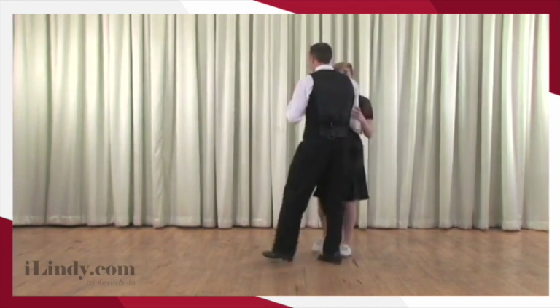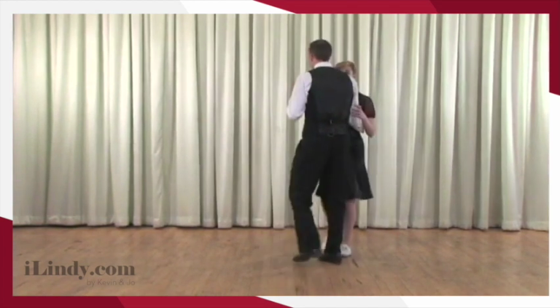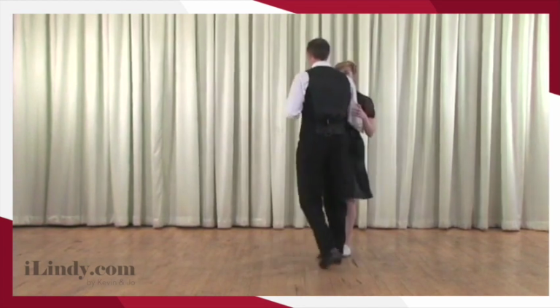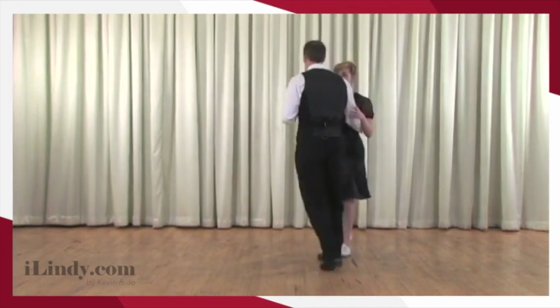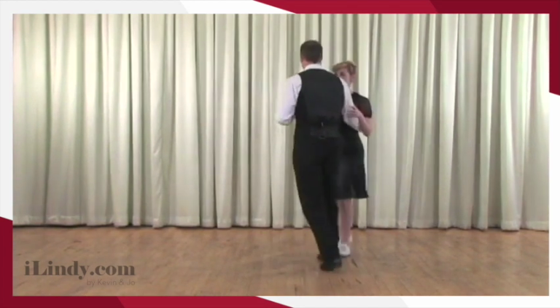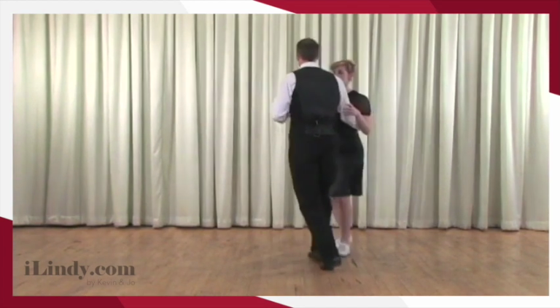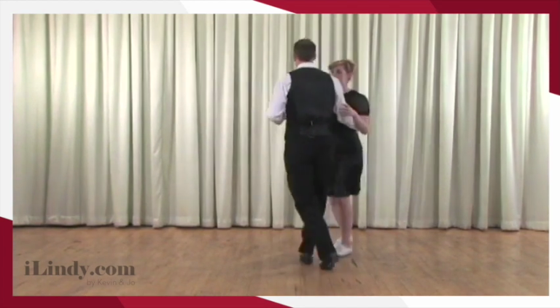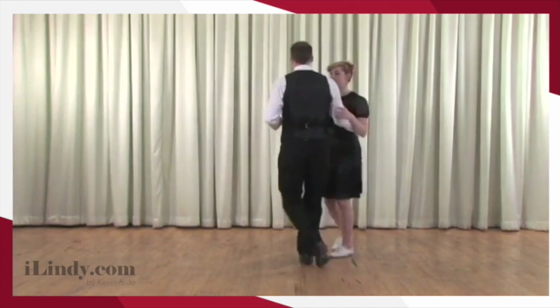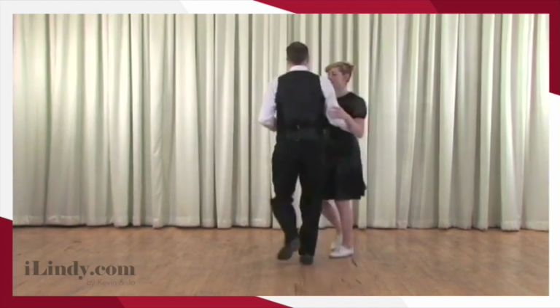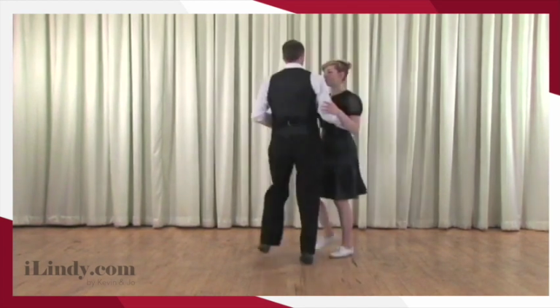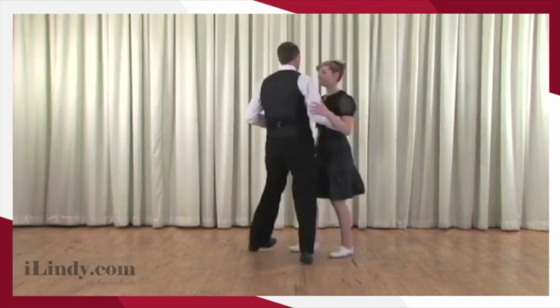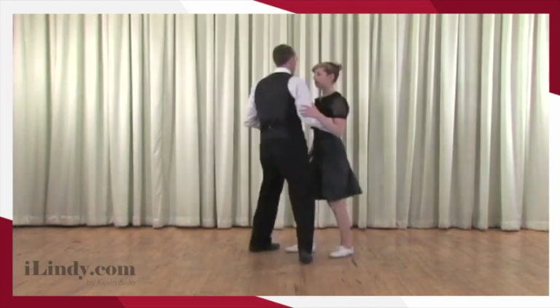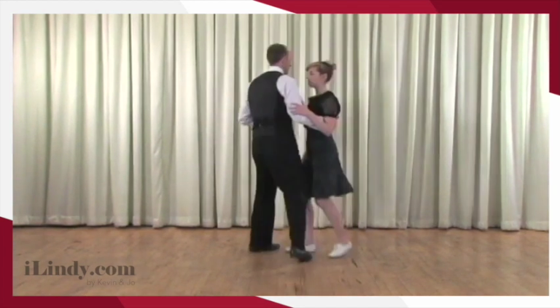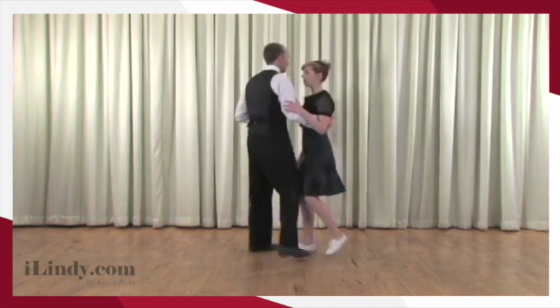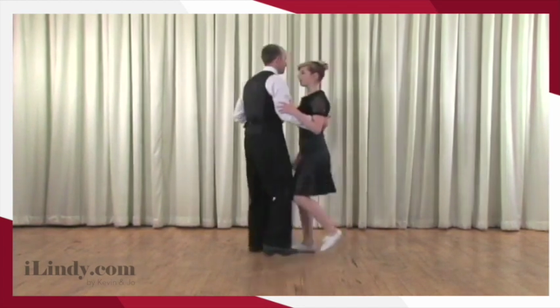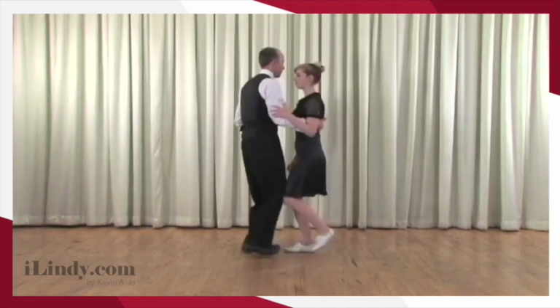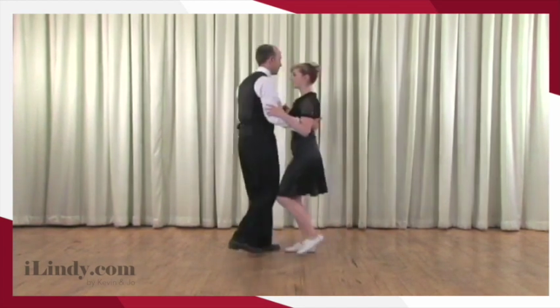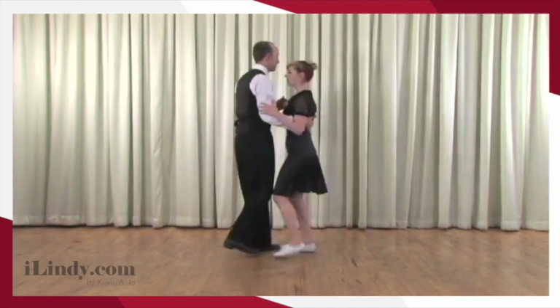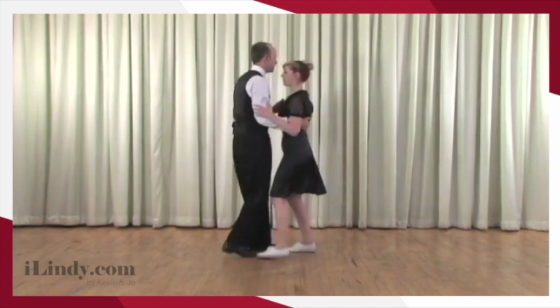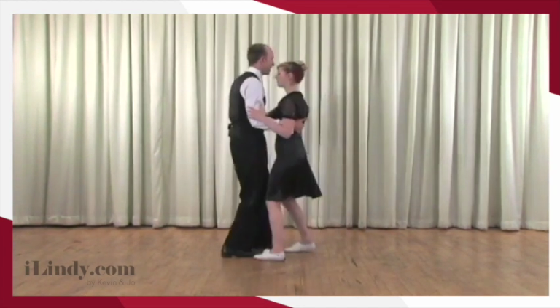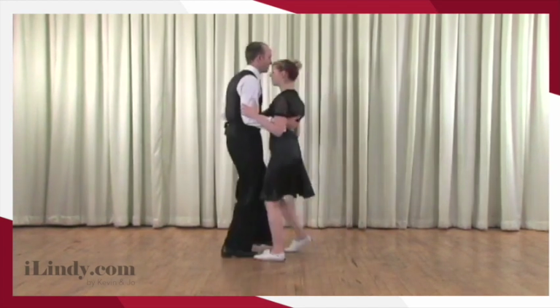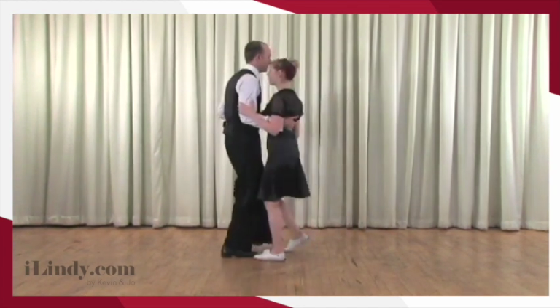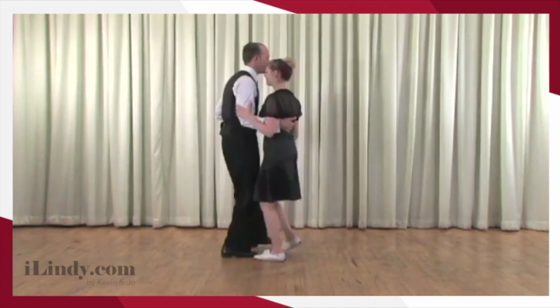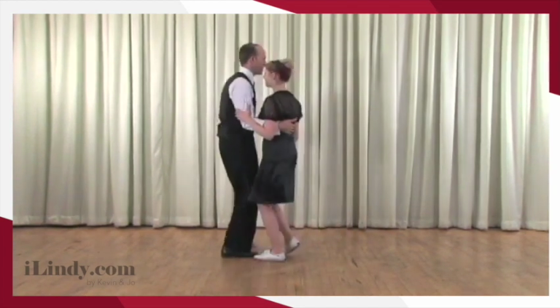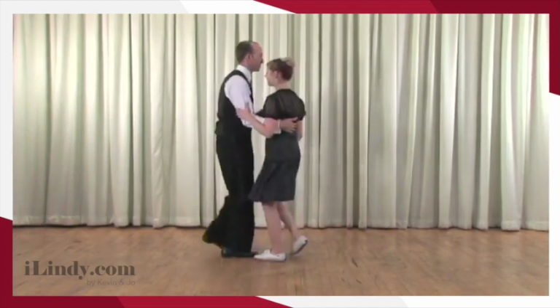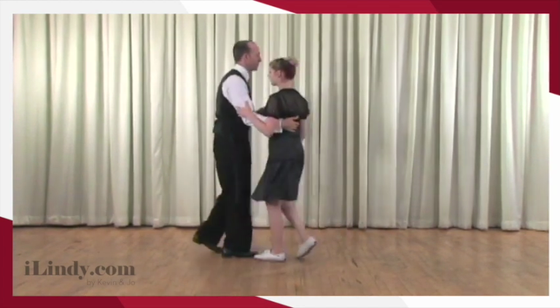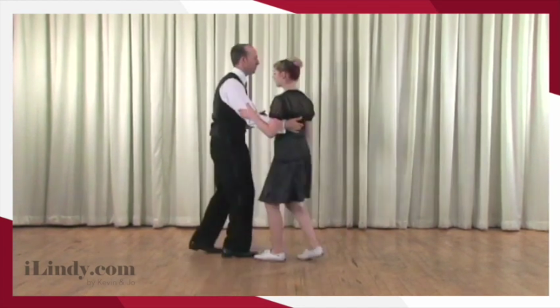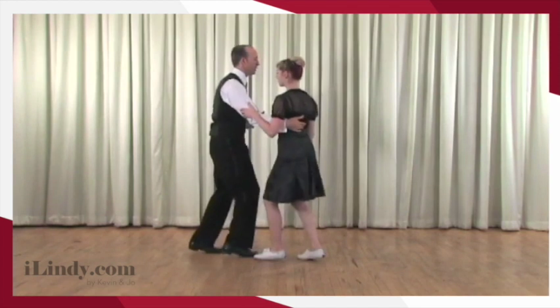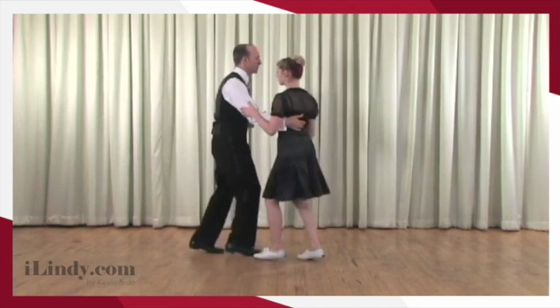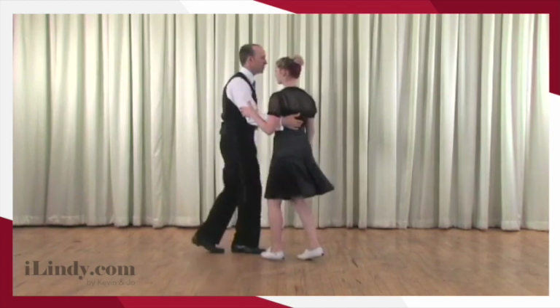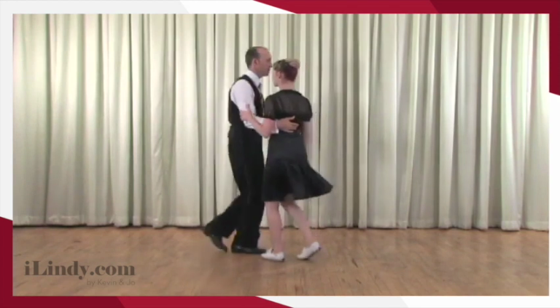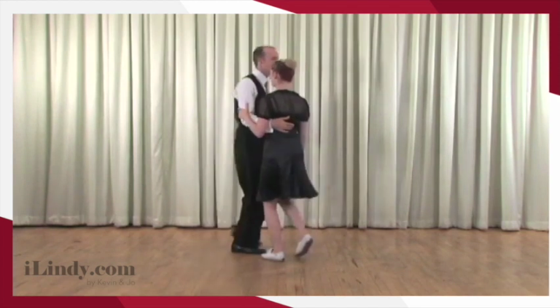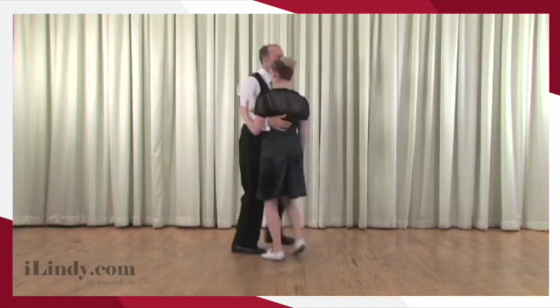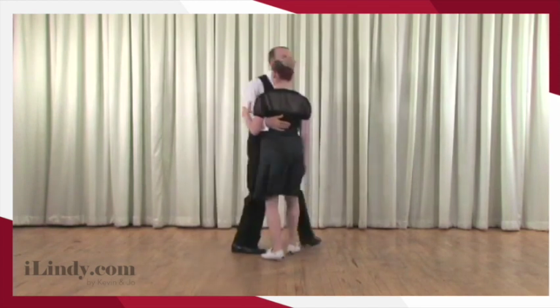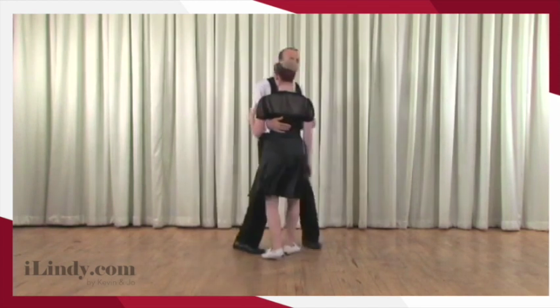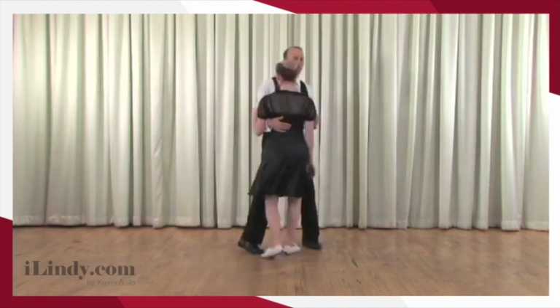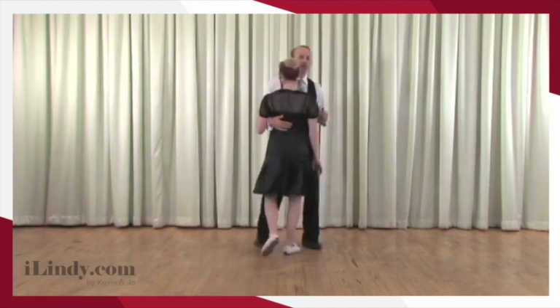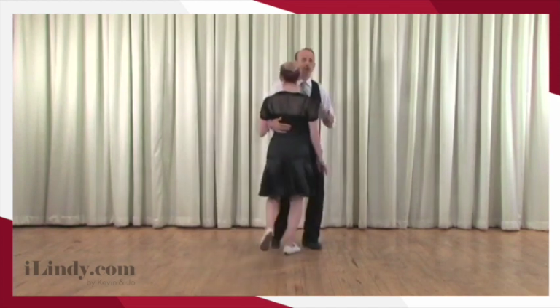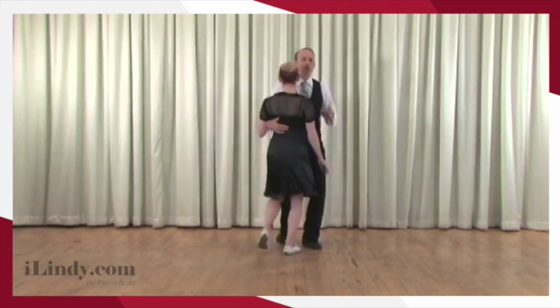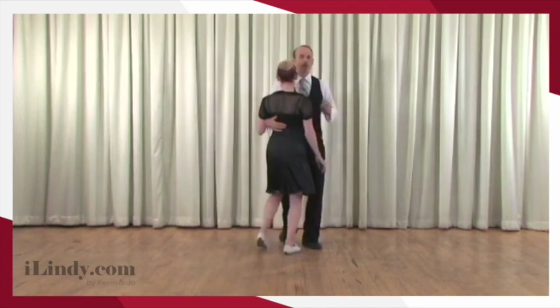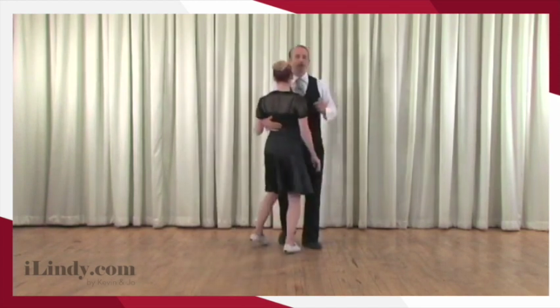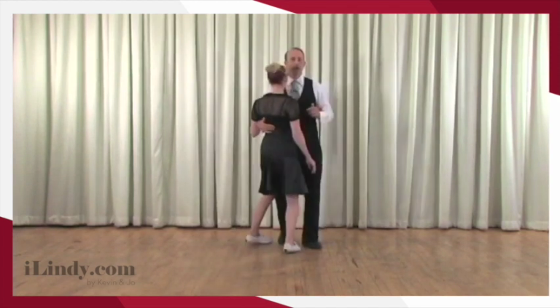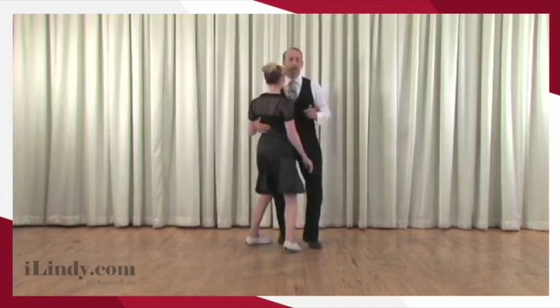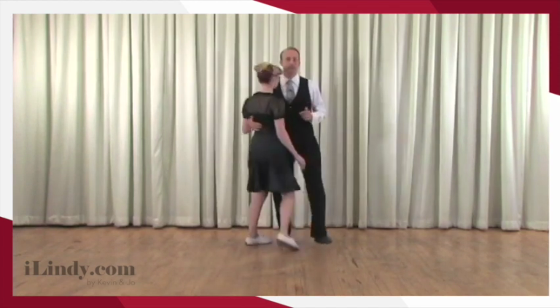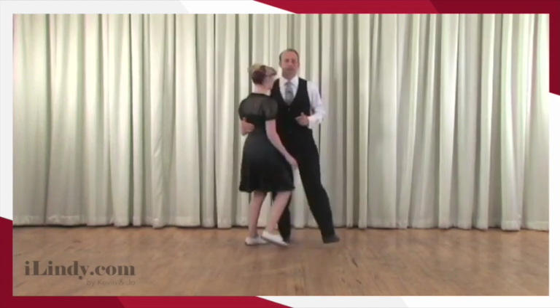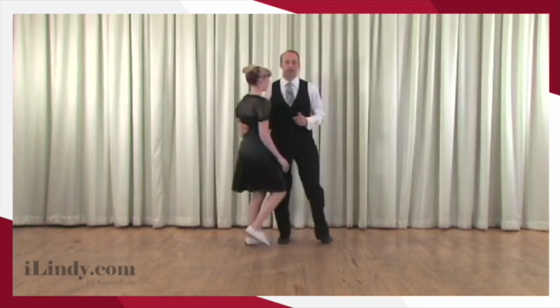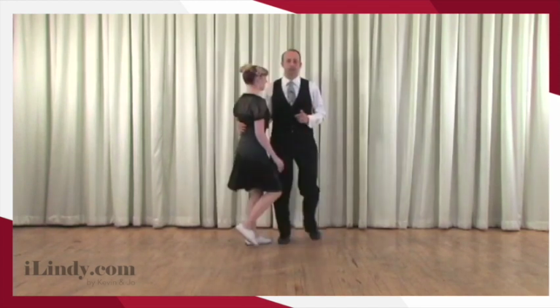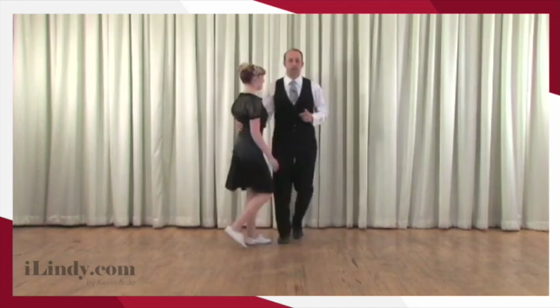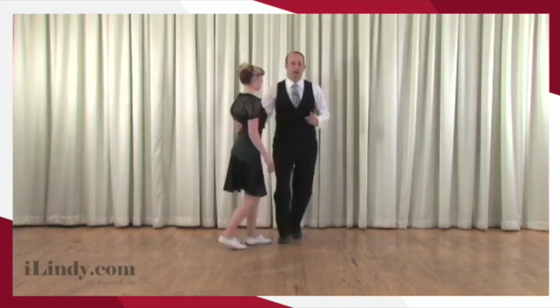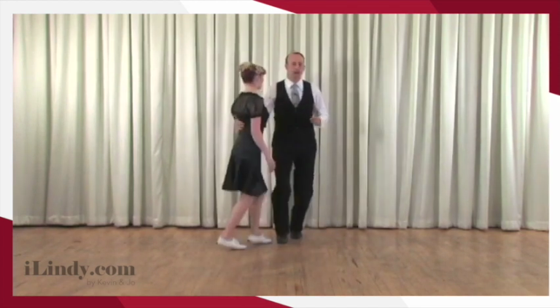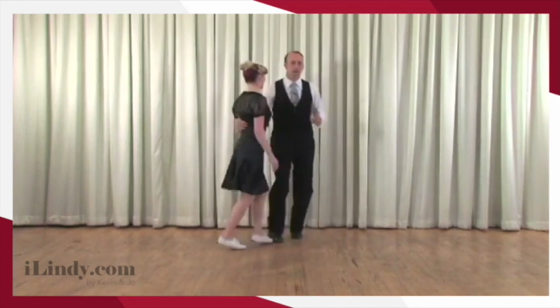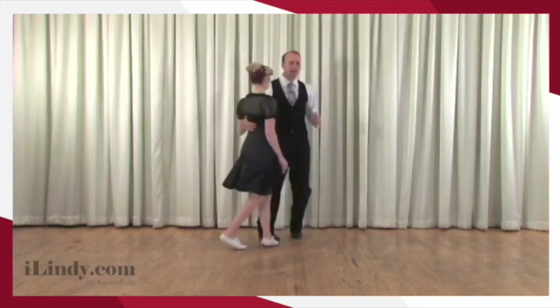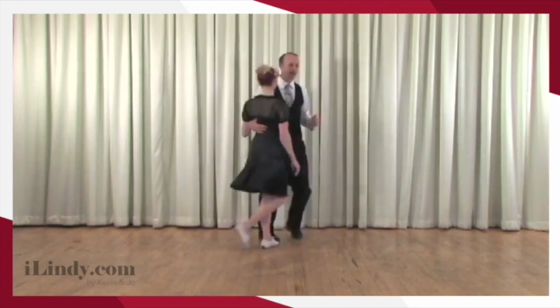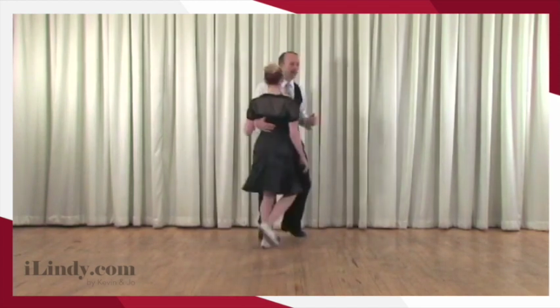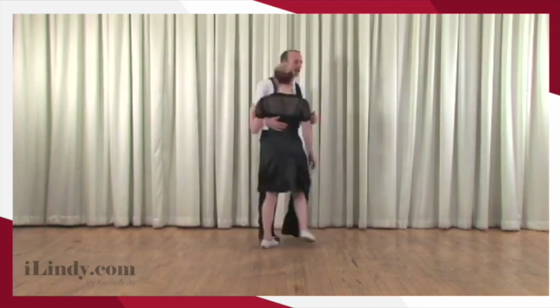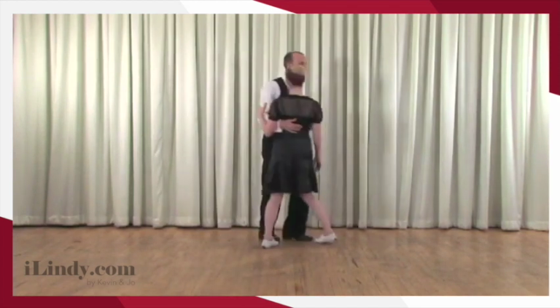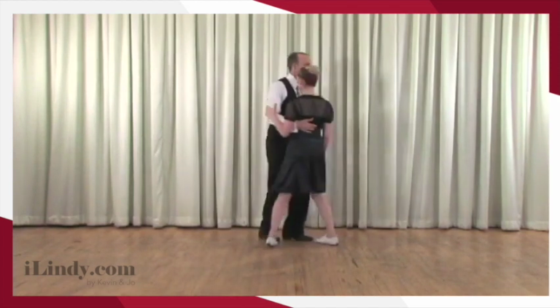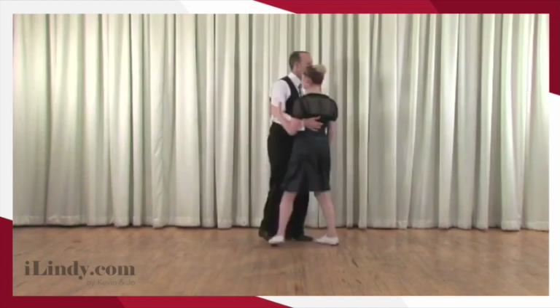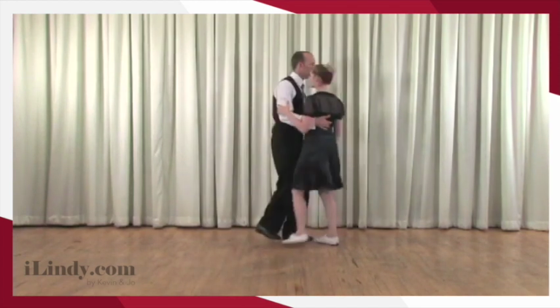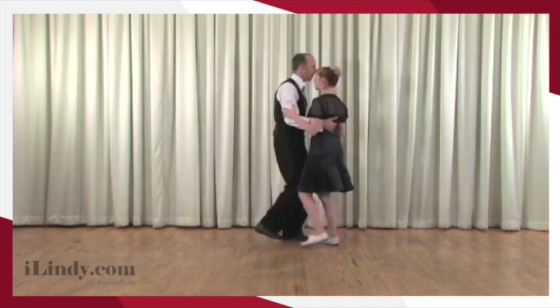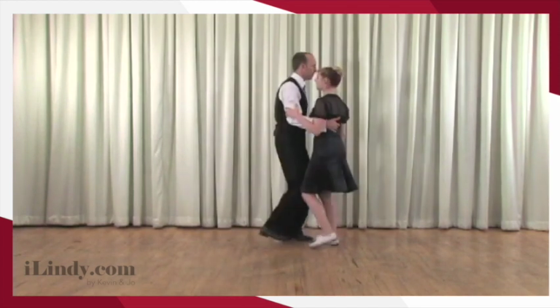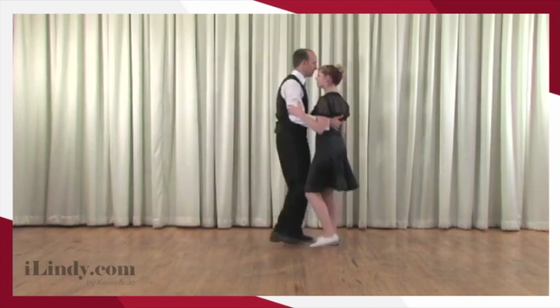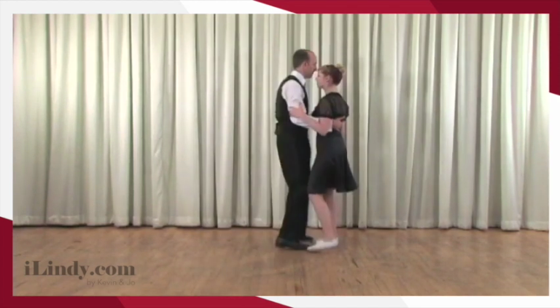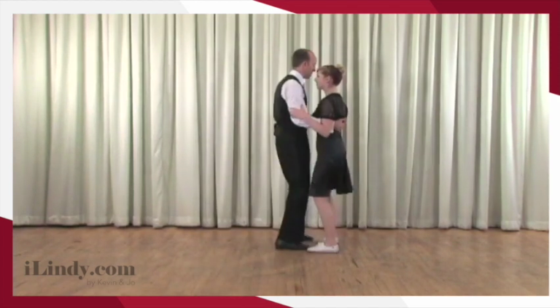And forward and back. One, two, three, four, five, six. One, two, three, four, five, six. And one, two, three, four, five.